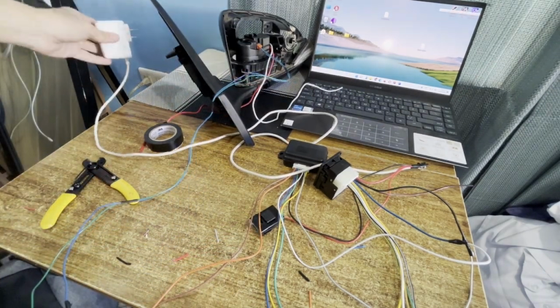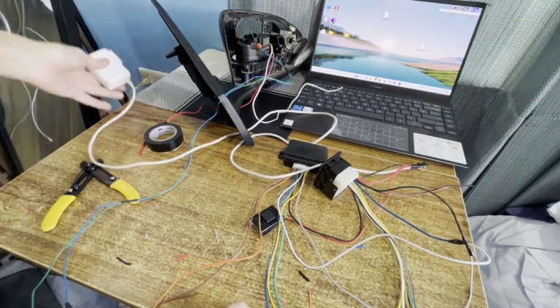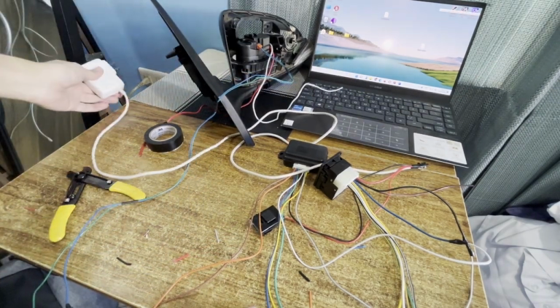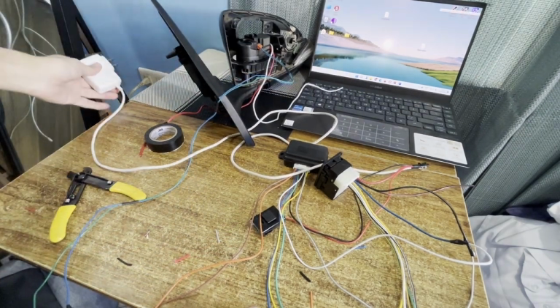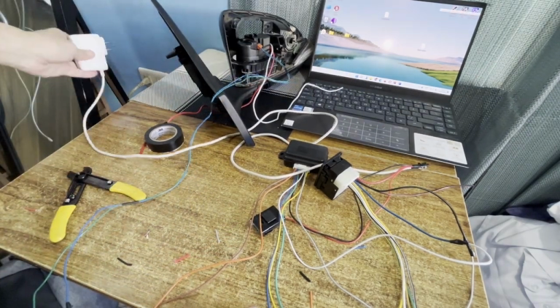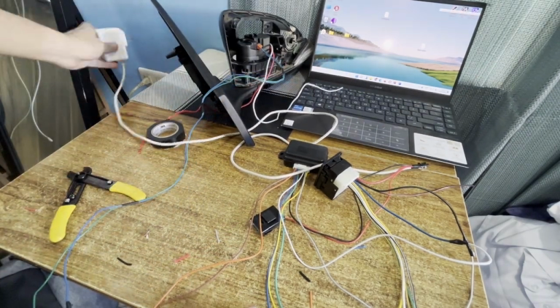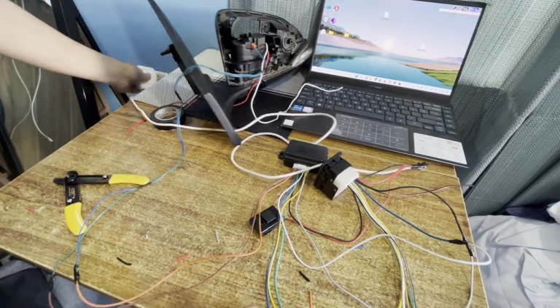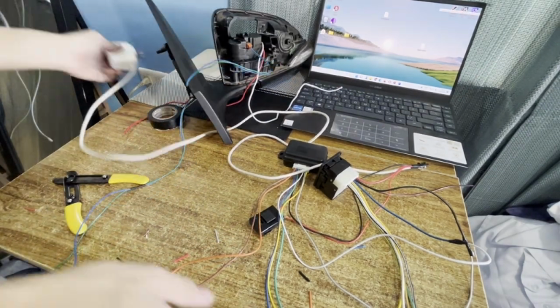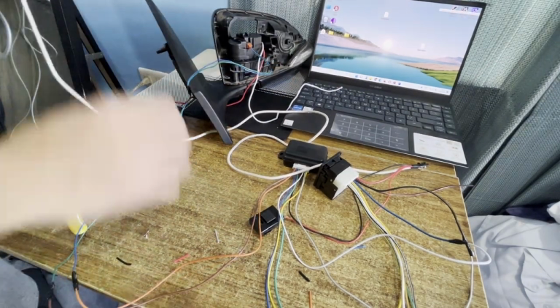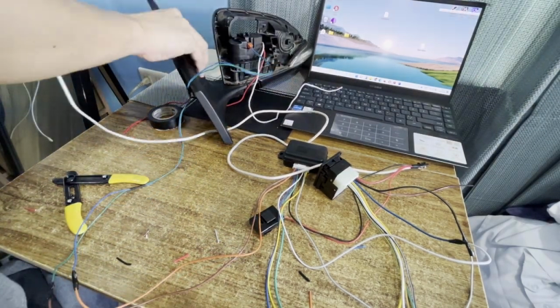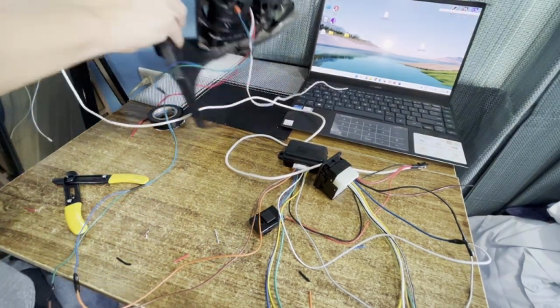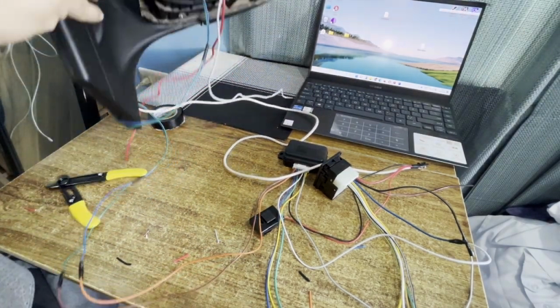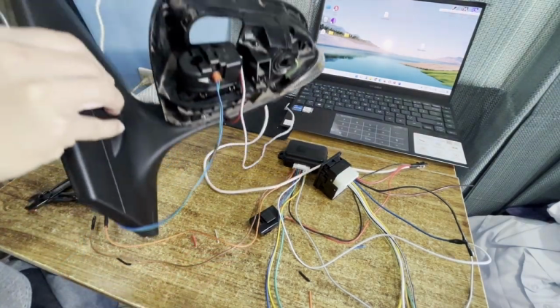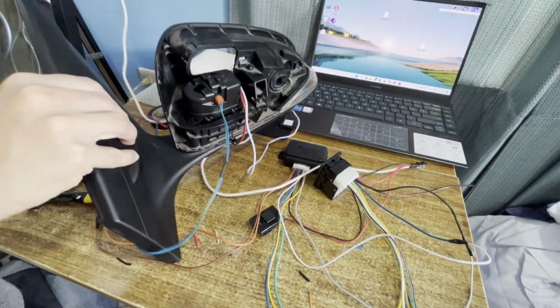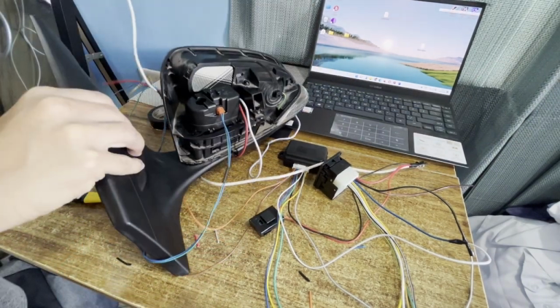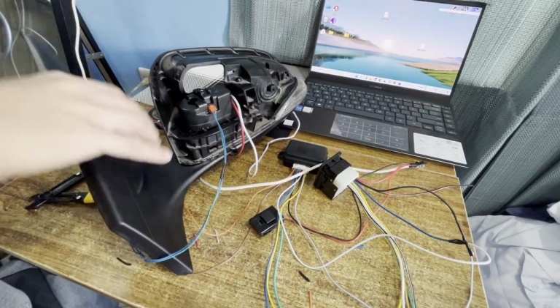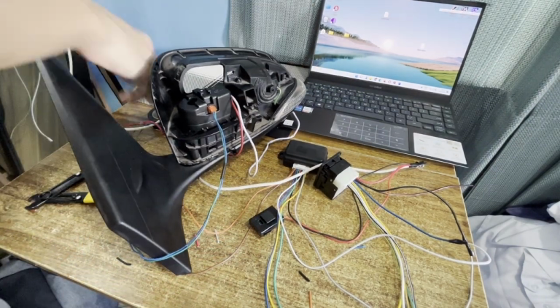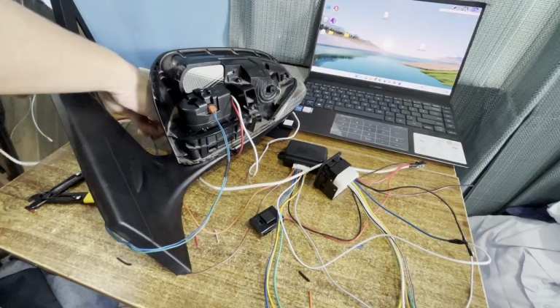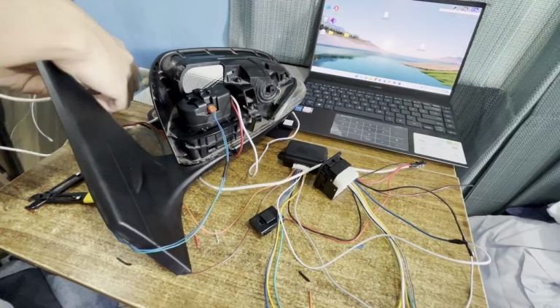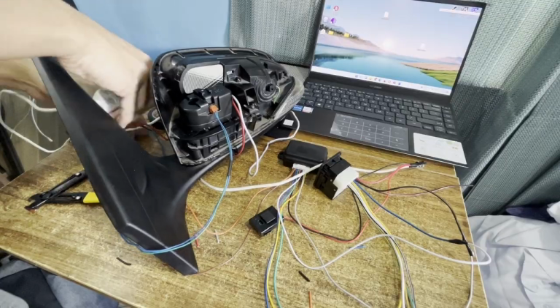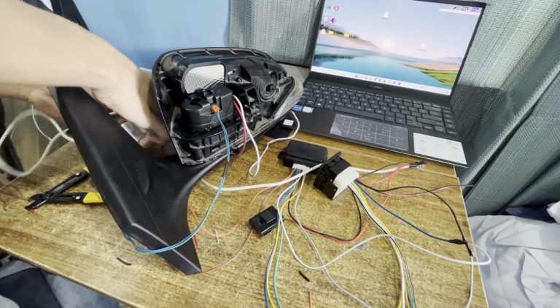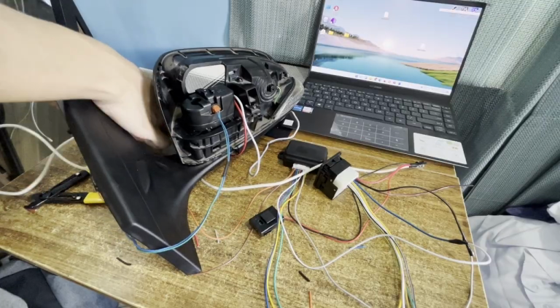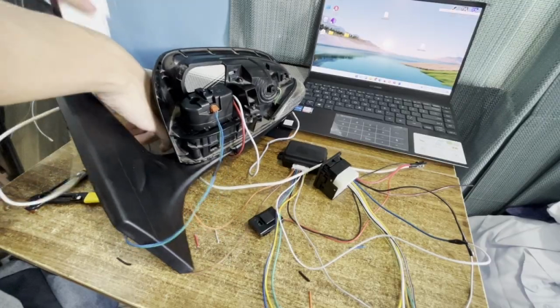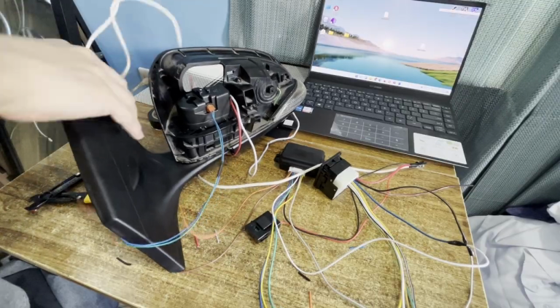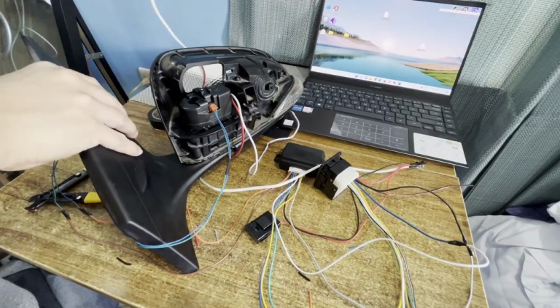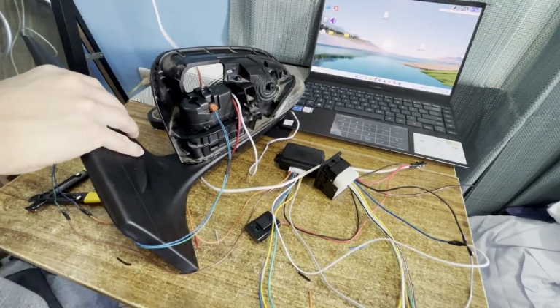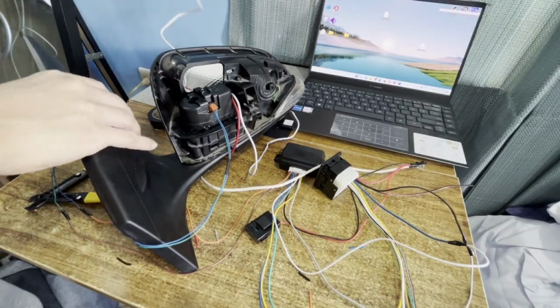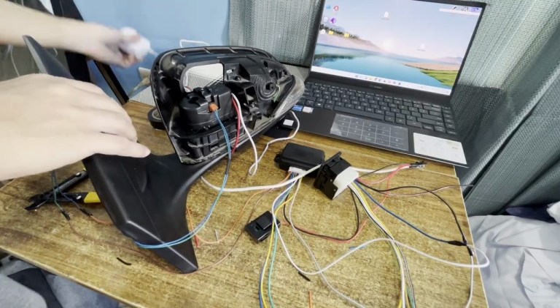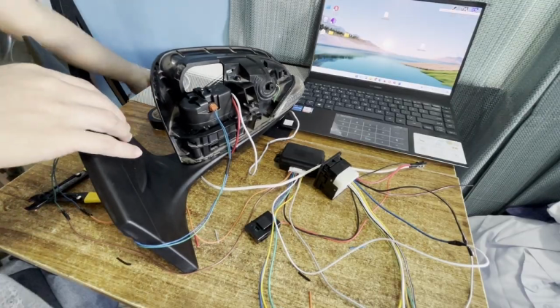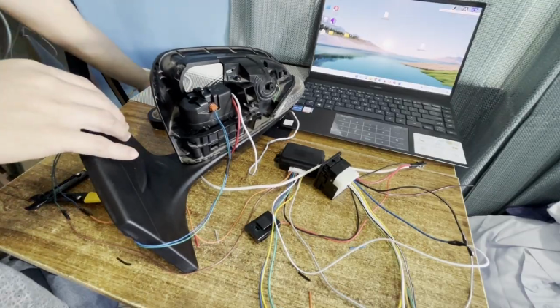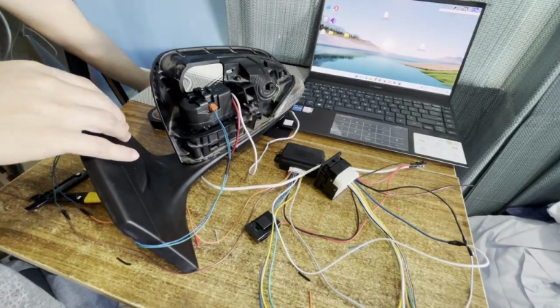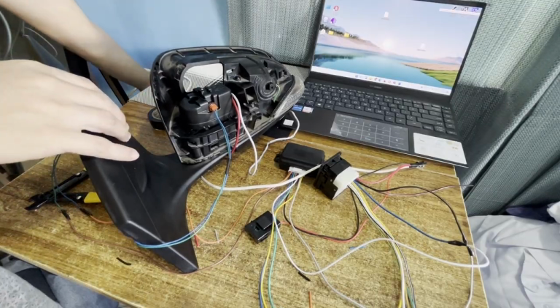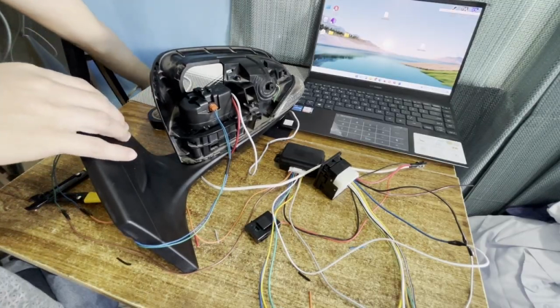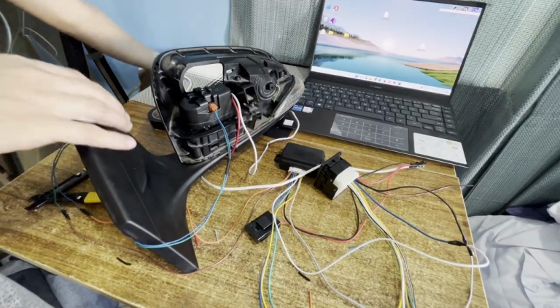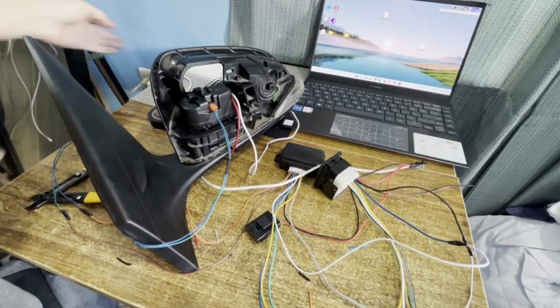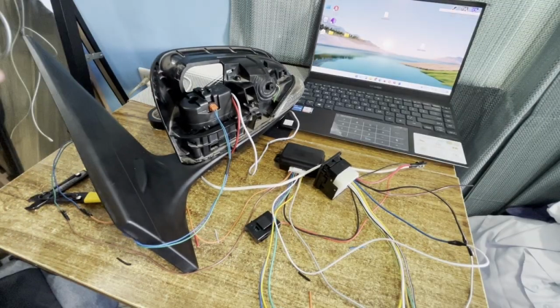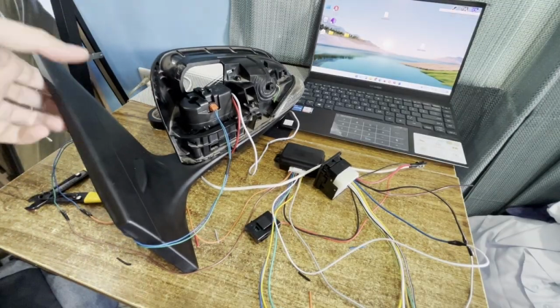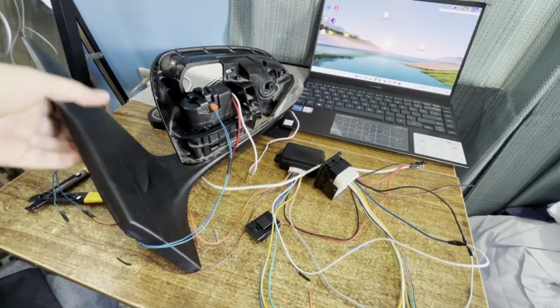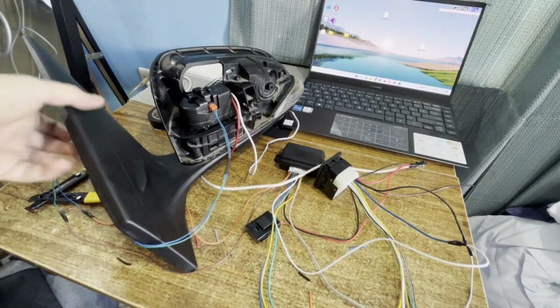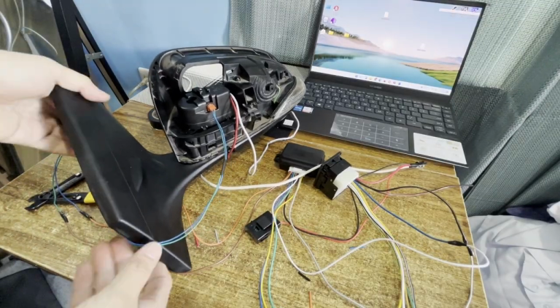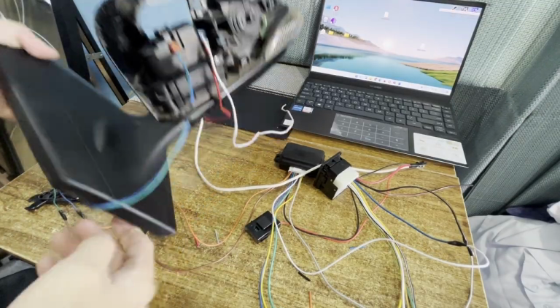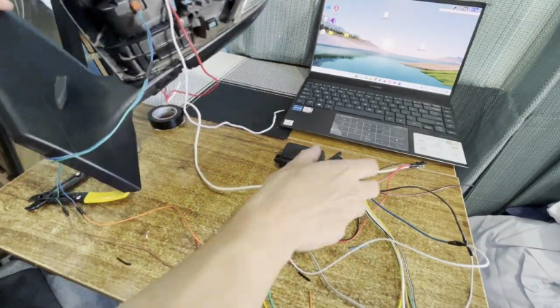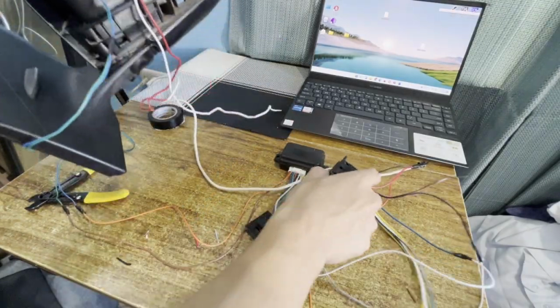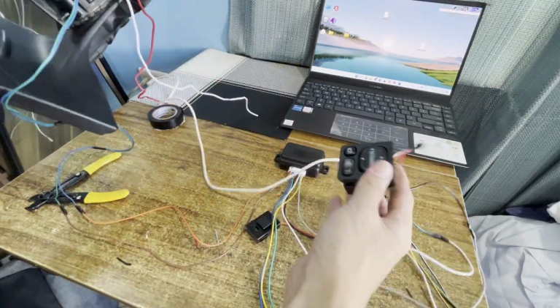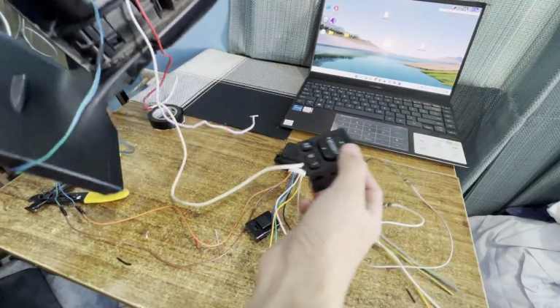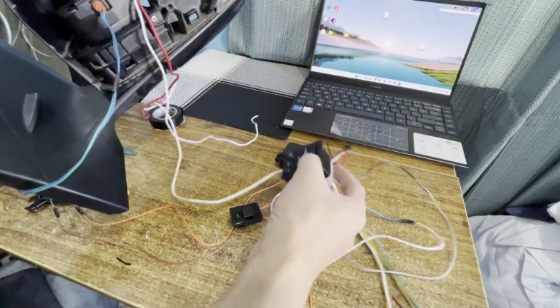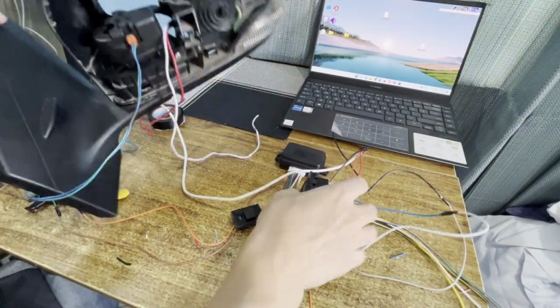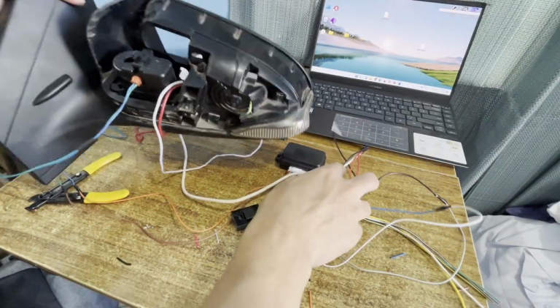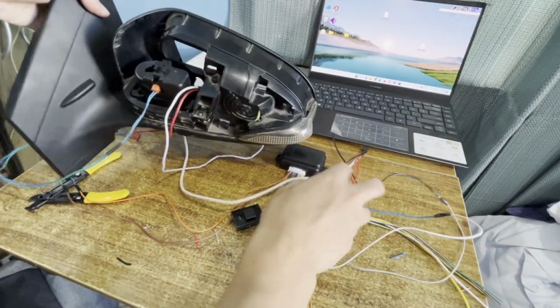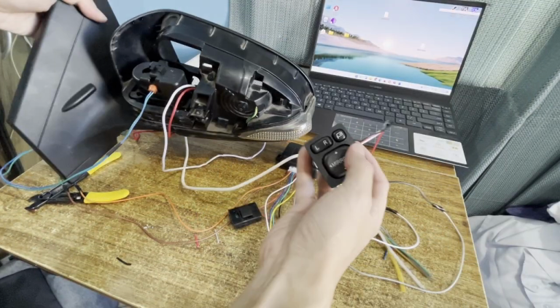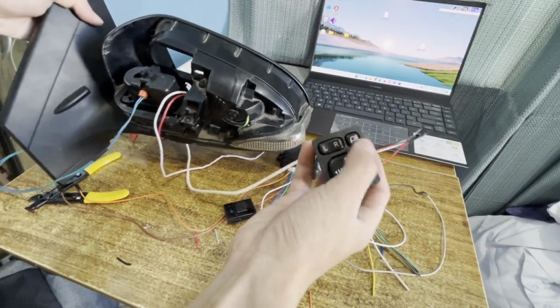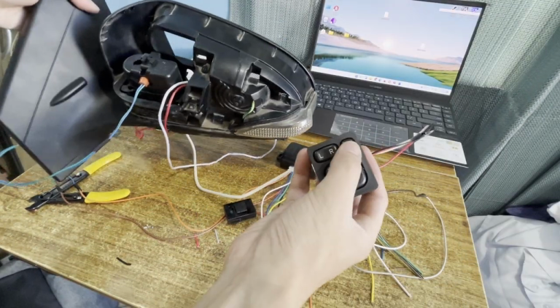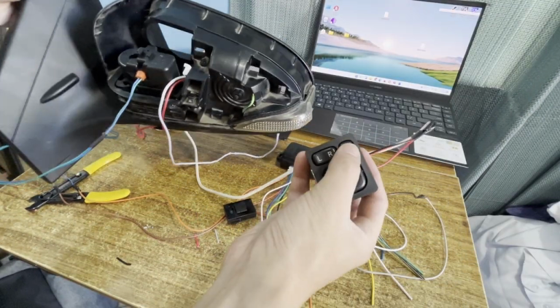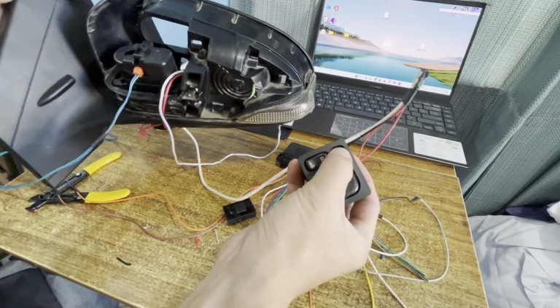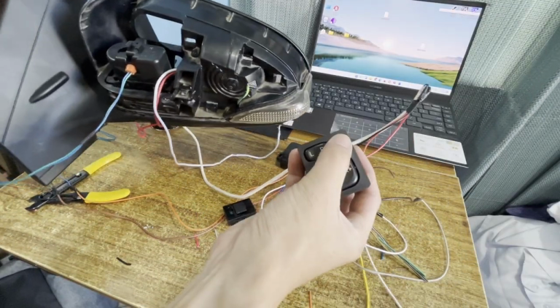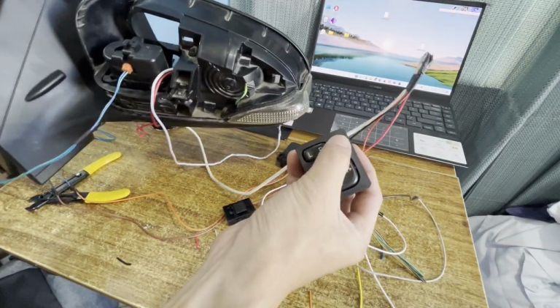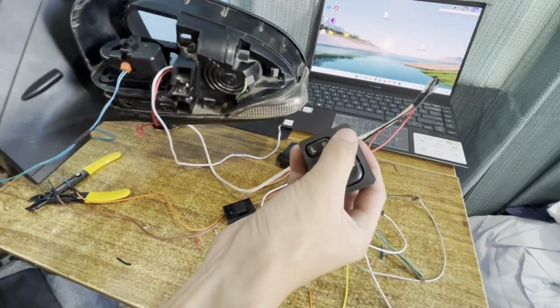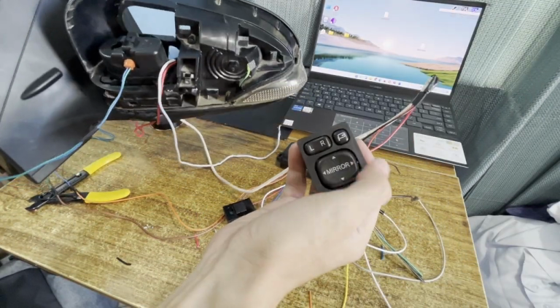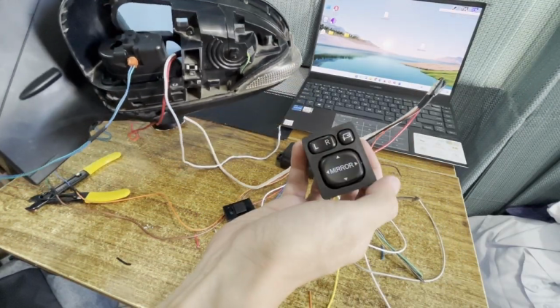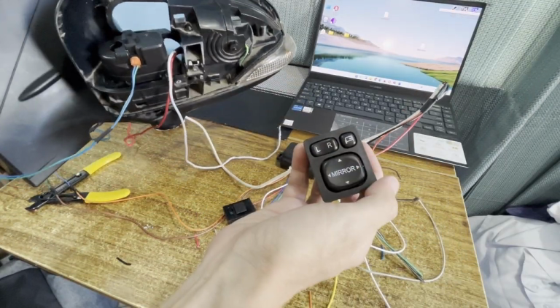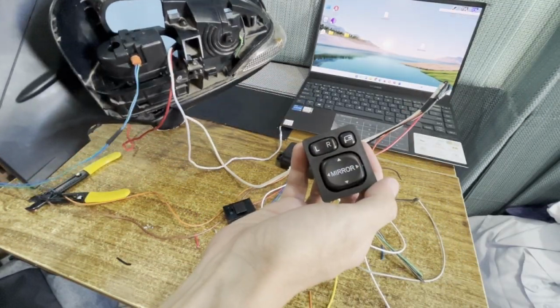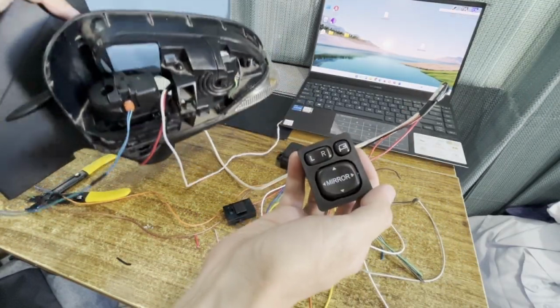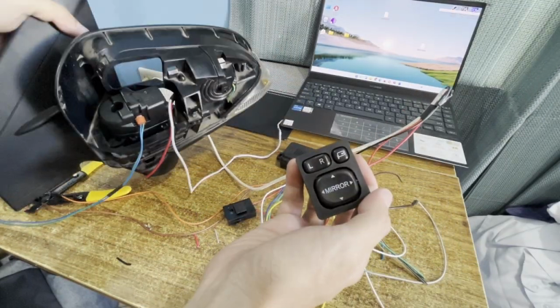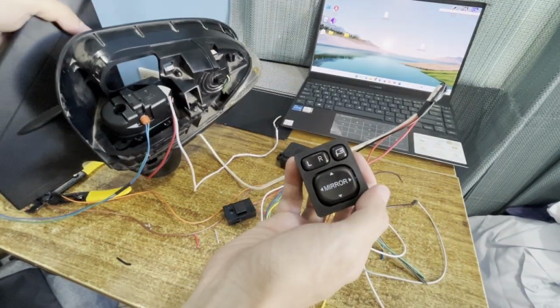After which, plug the power supply and let us simulate by turning the switch on and off. The side mirror should turn accordingly.